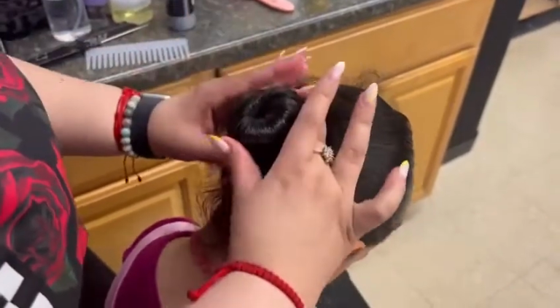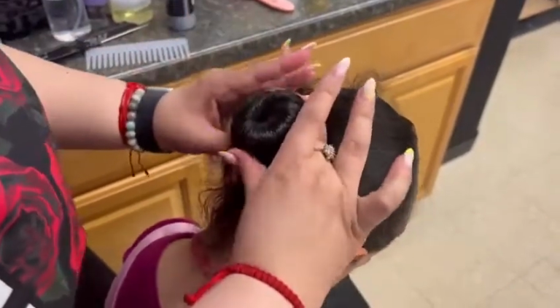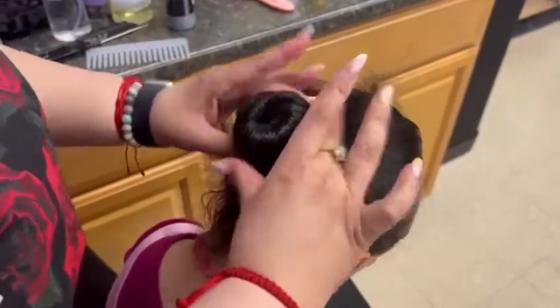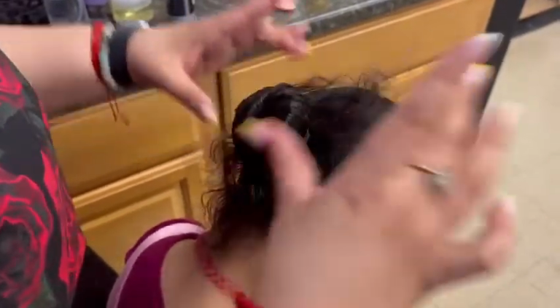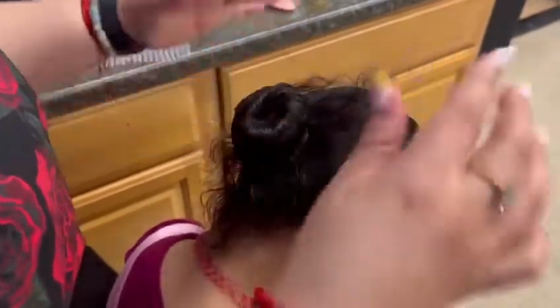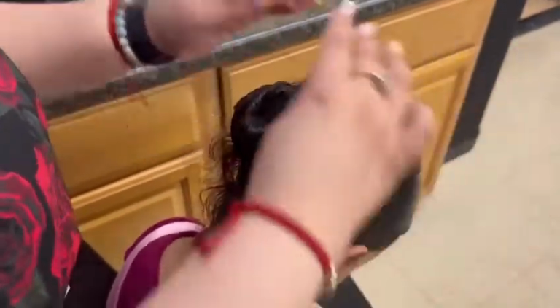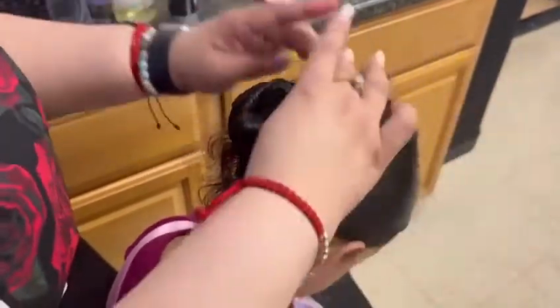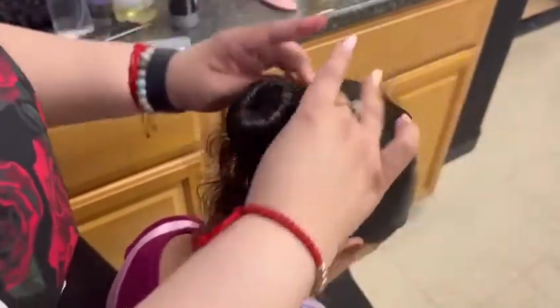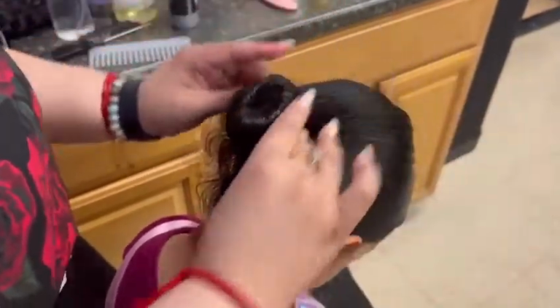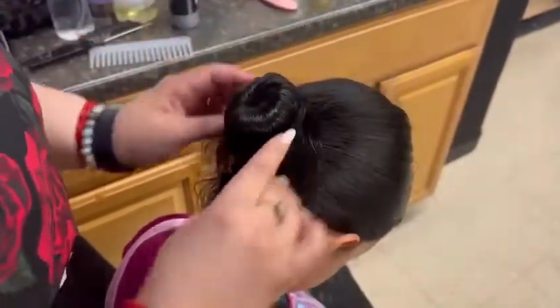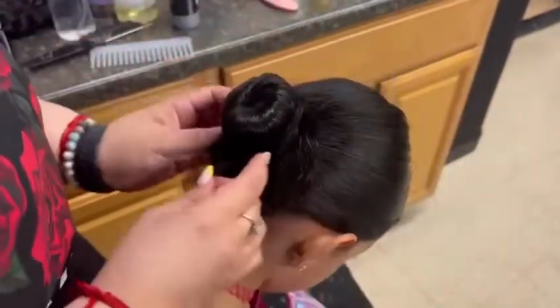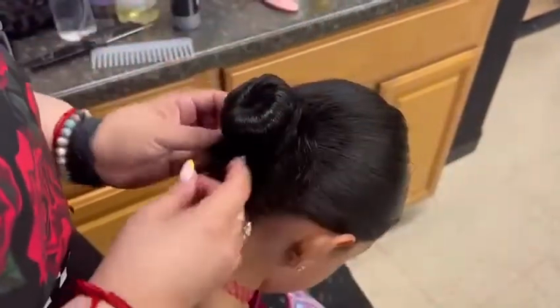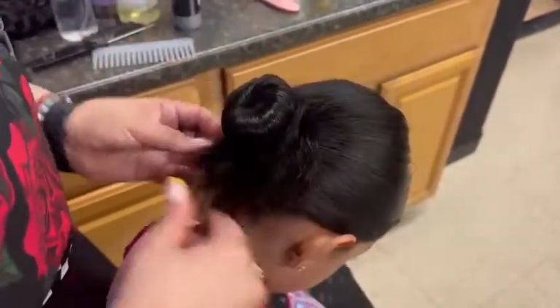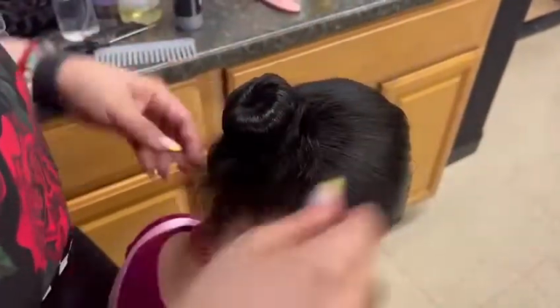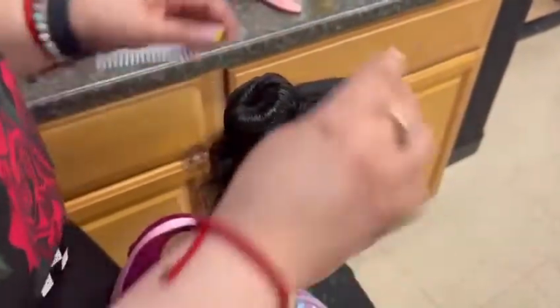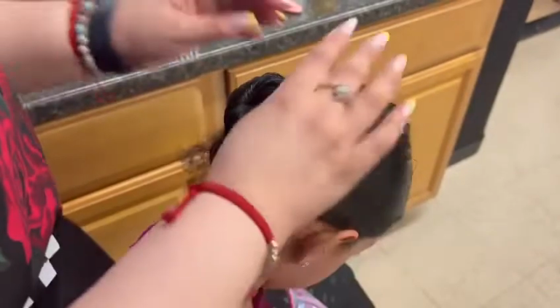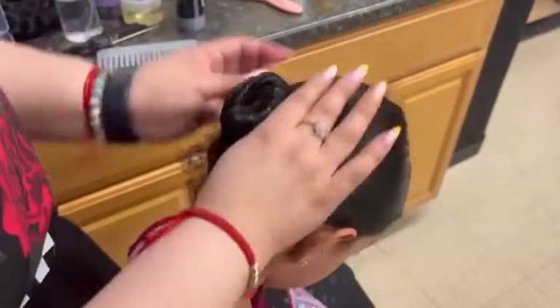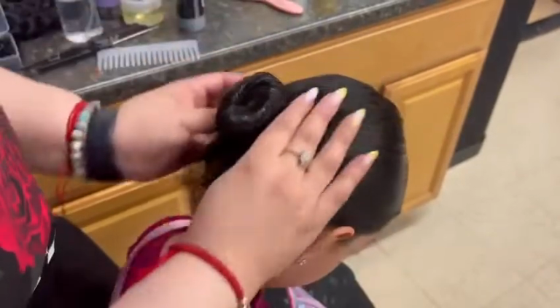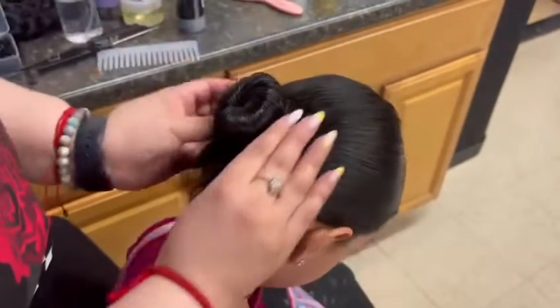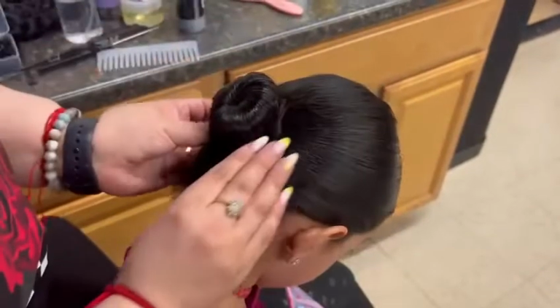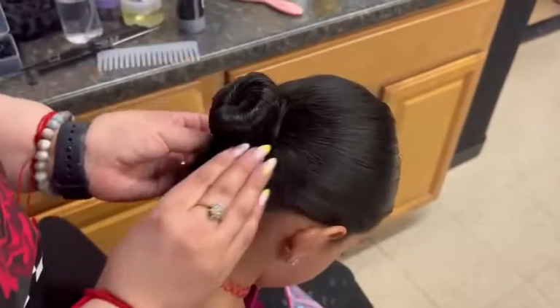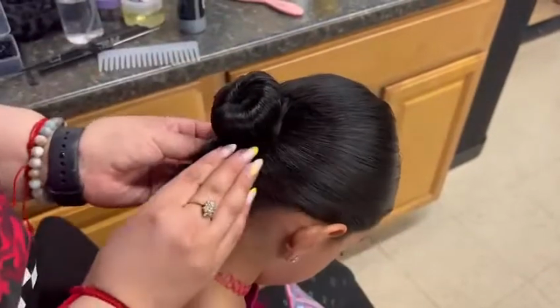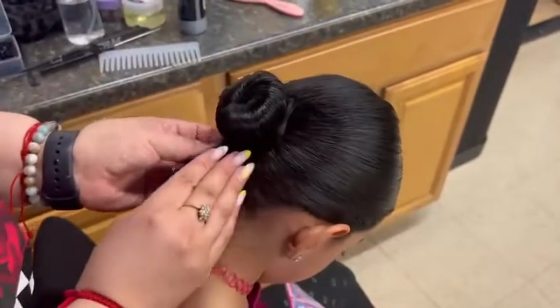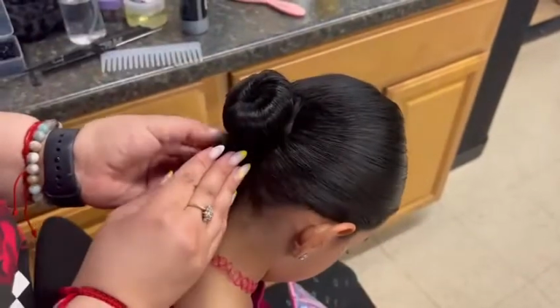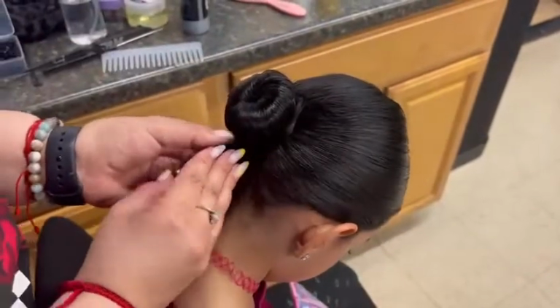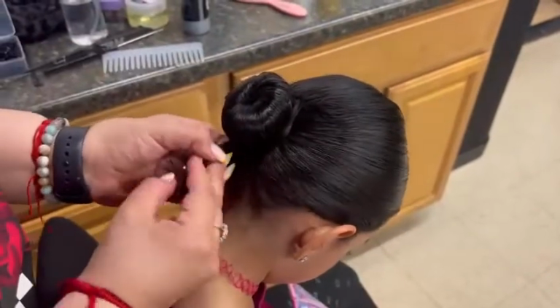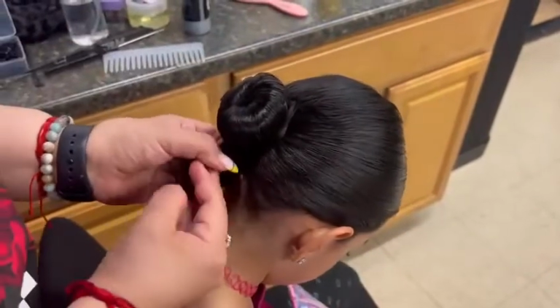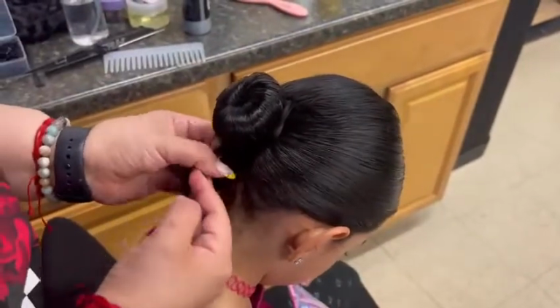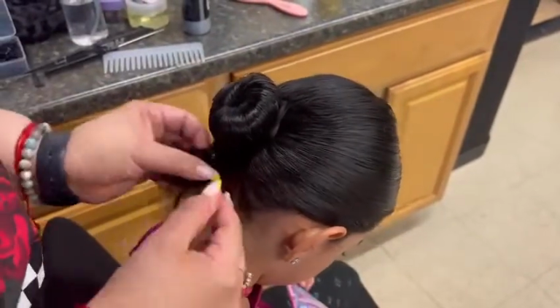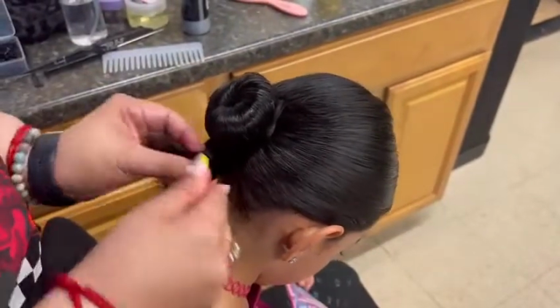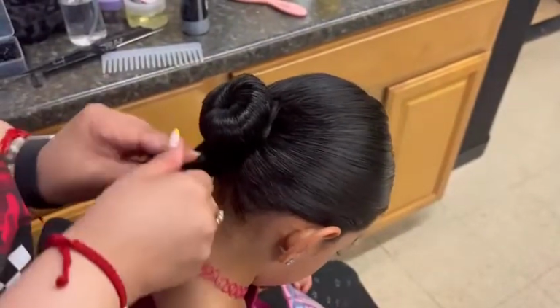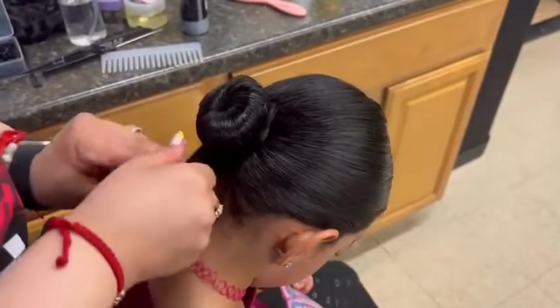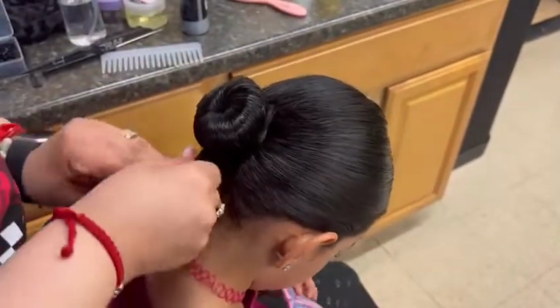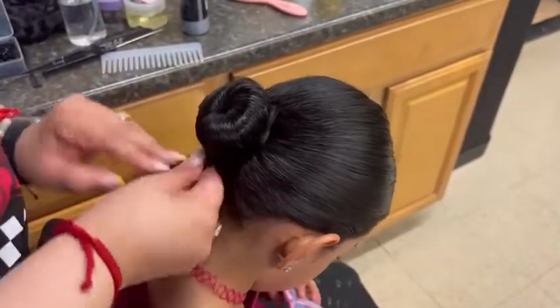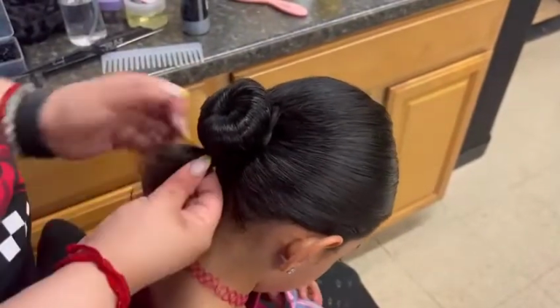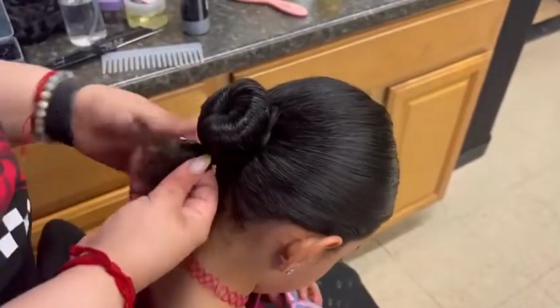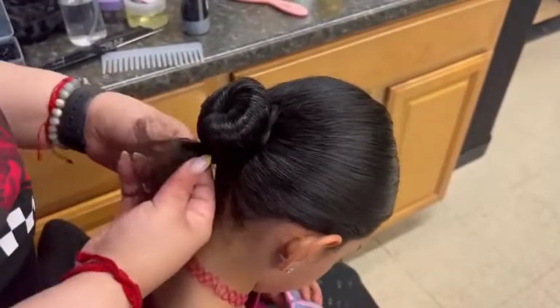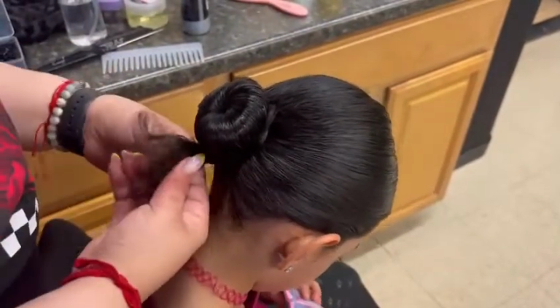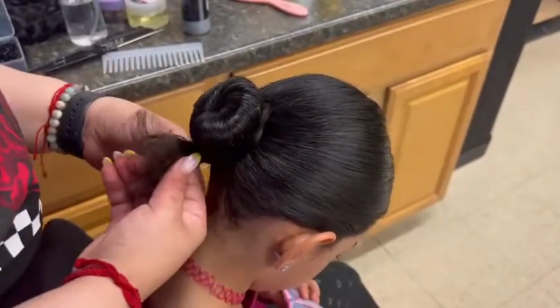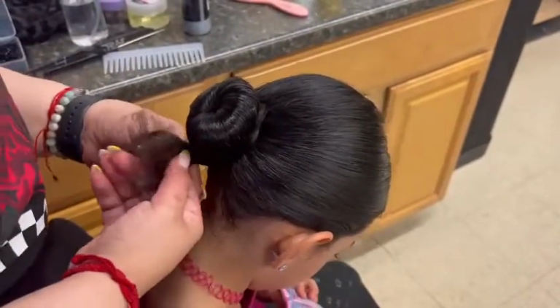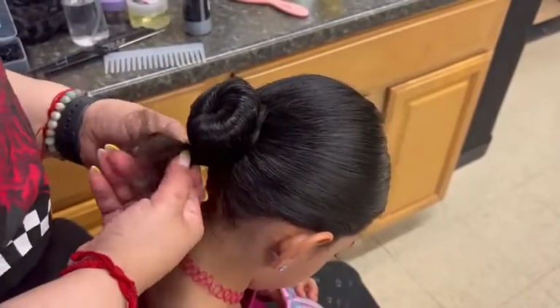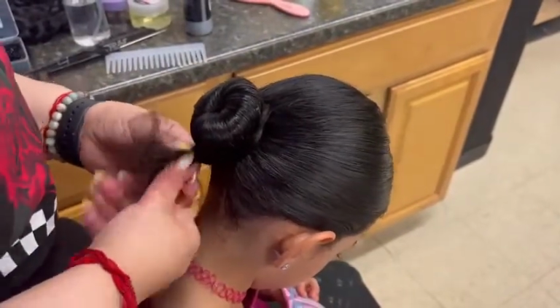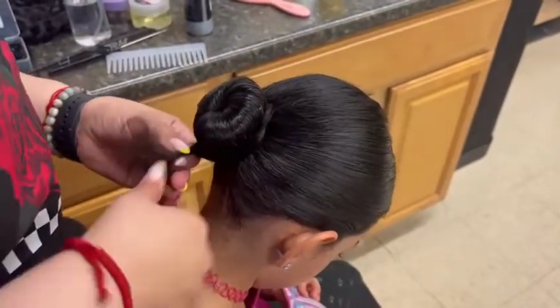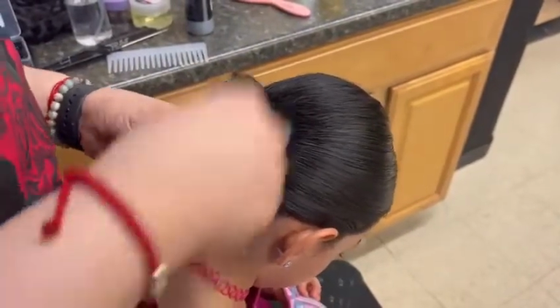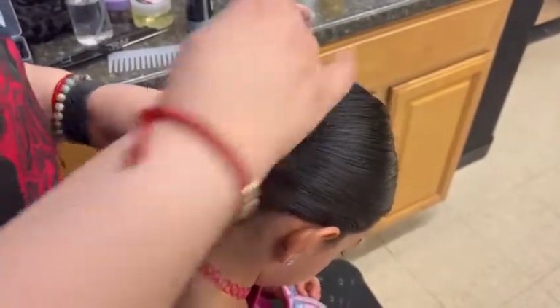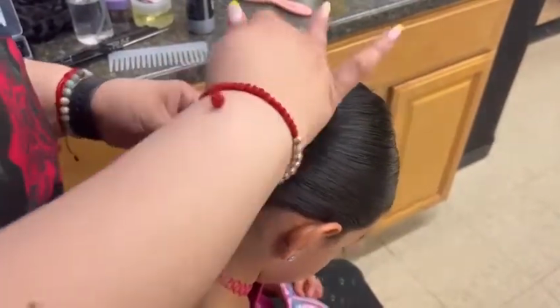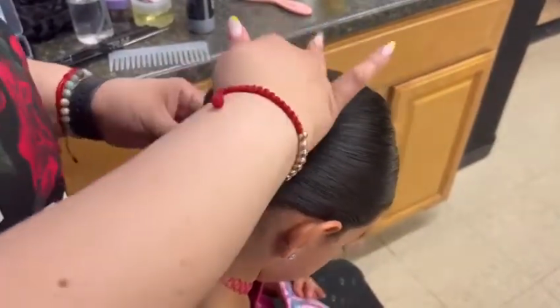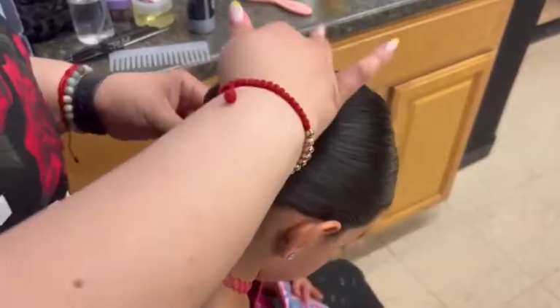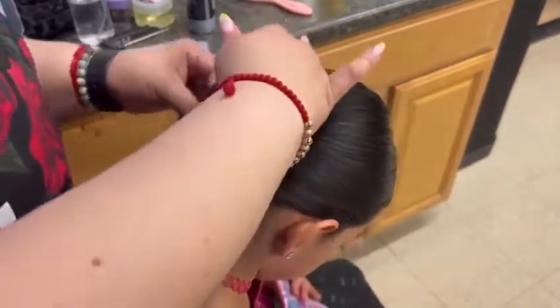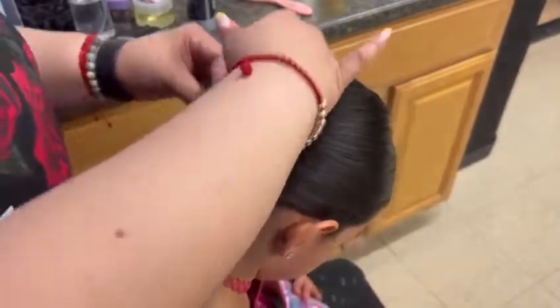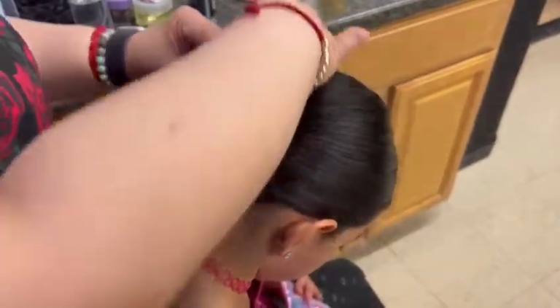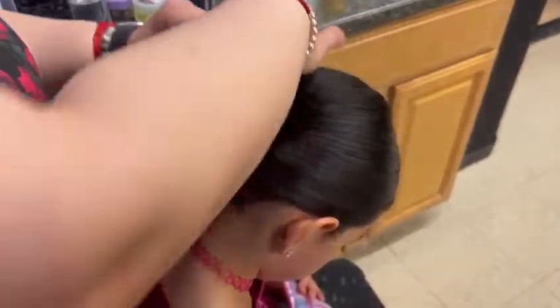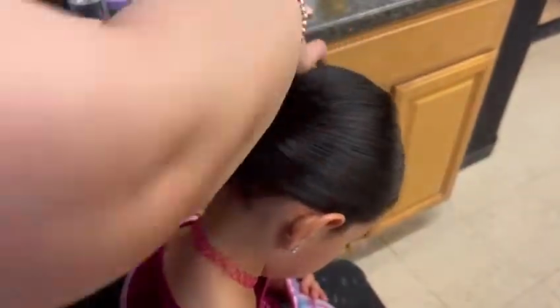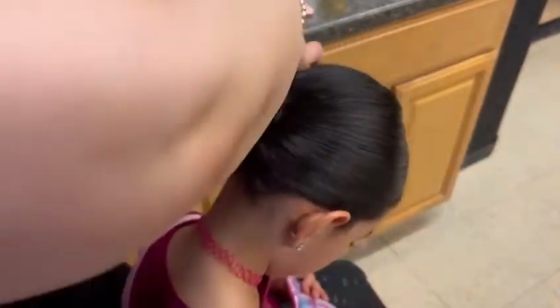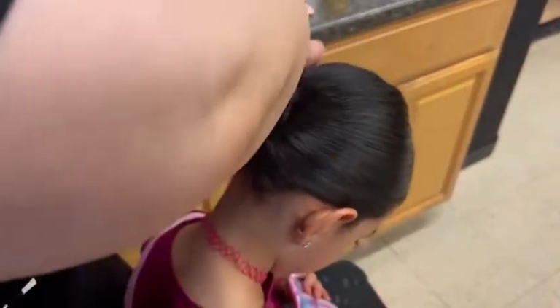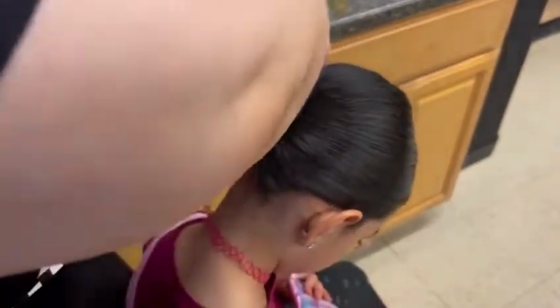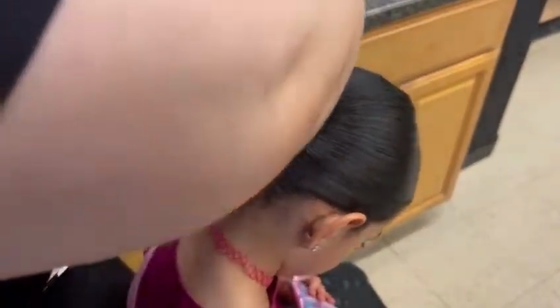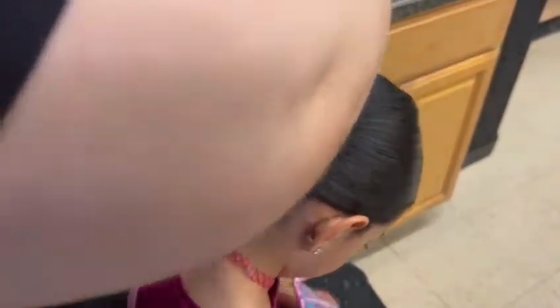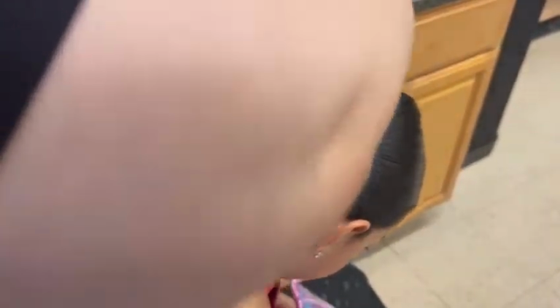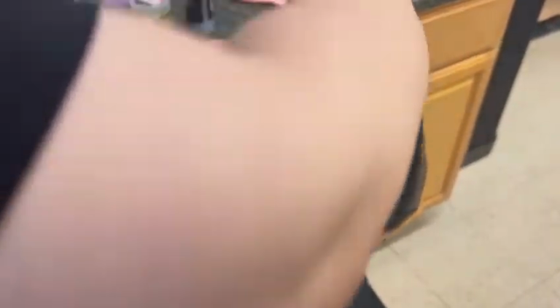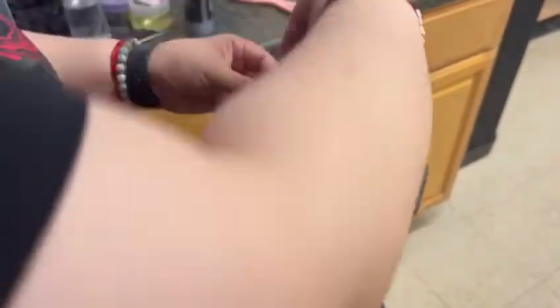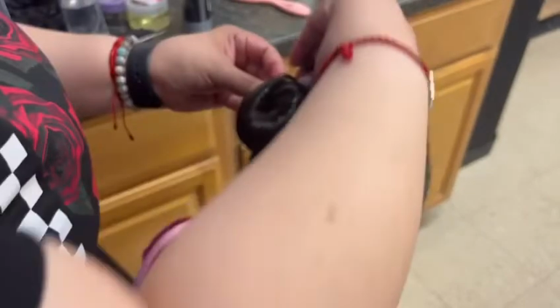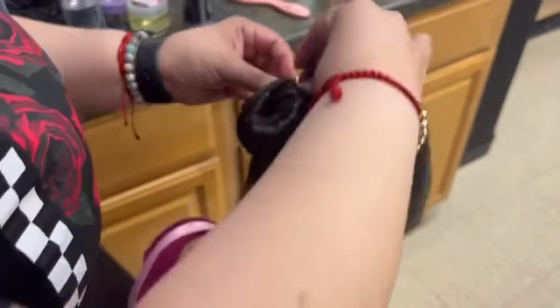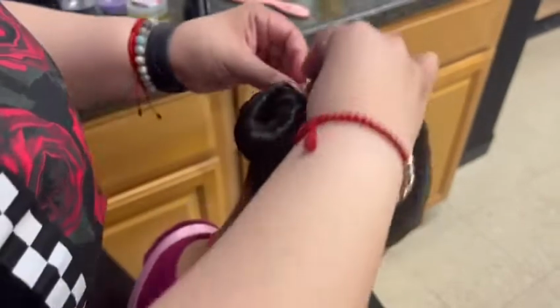After, grab the remaining hair and bring it below the bun. Then twirl it around the bun and pin it down.